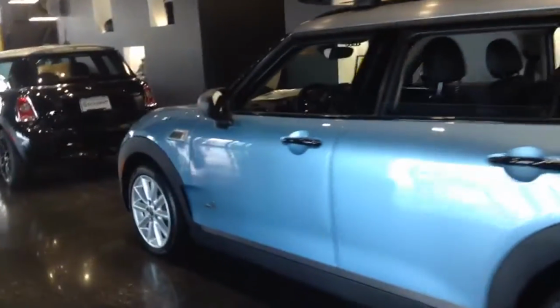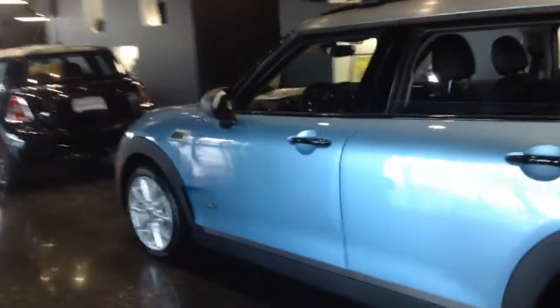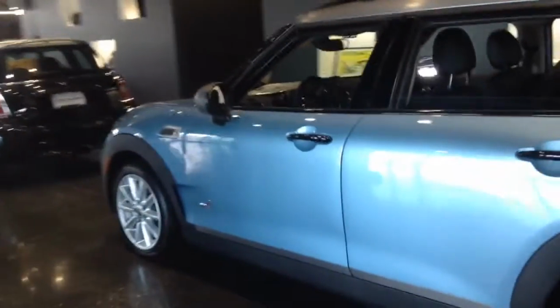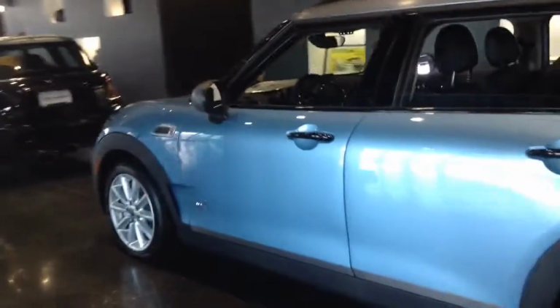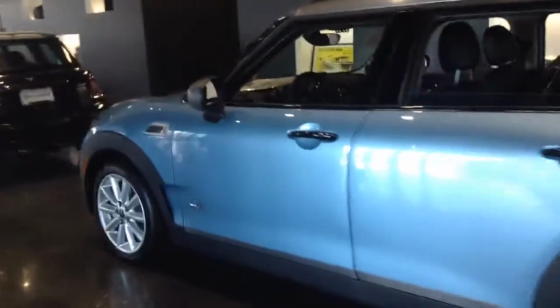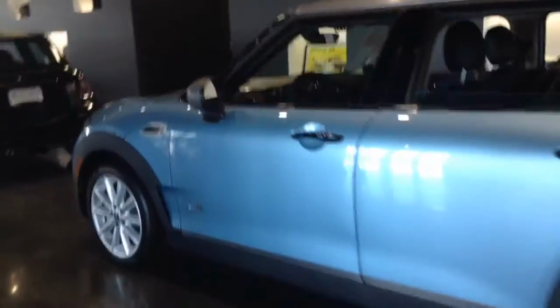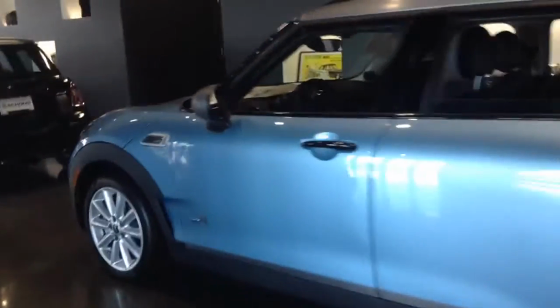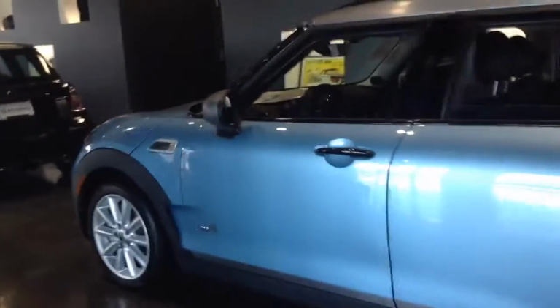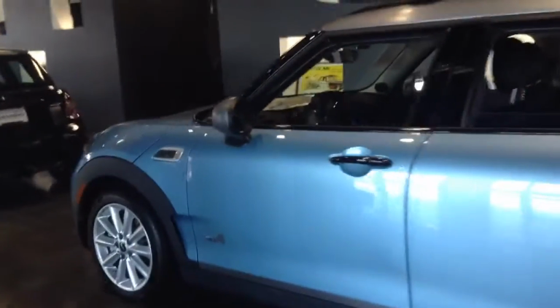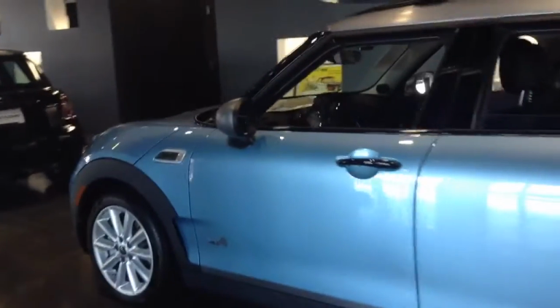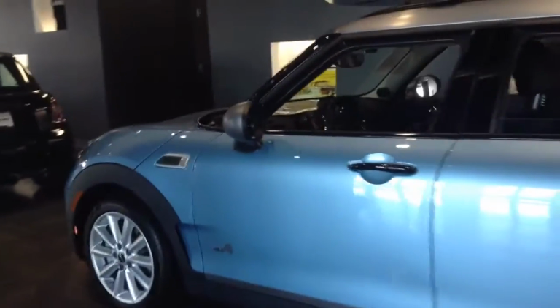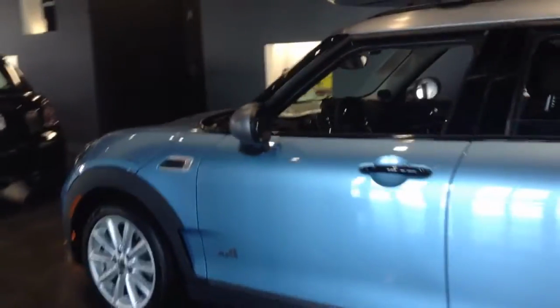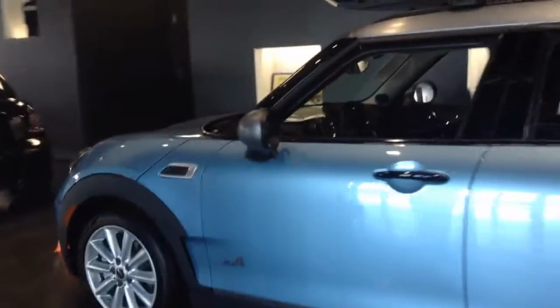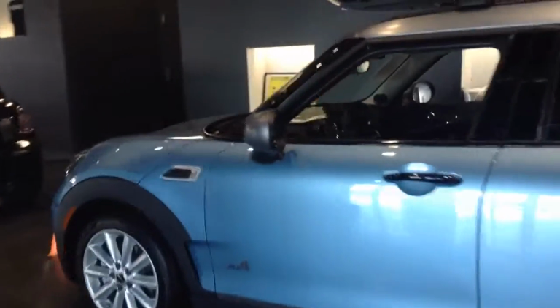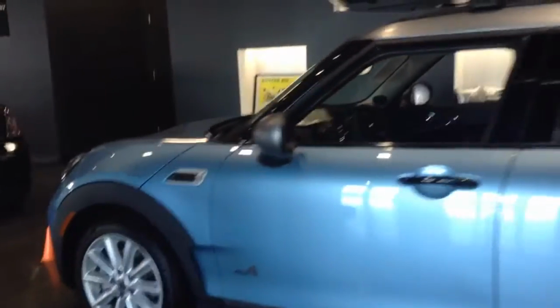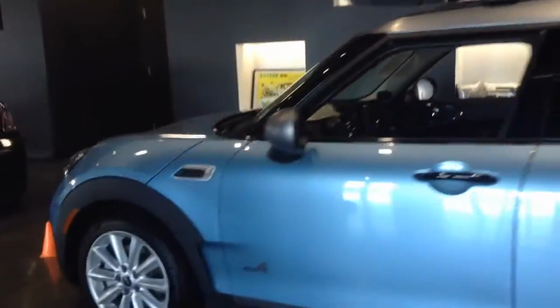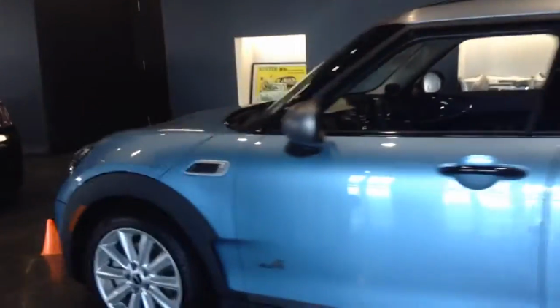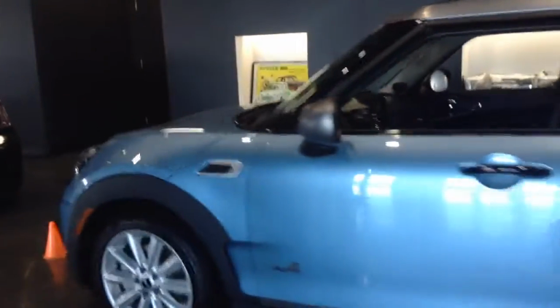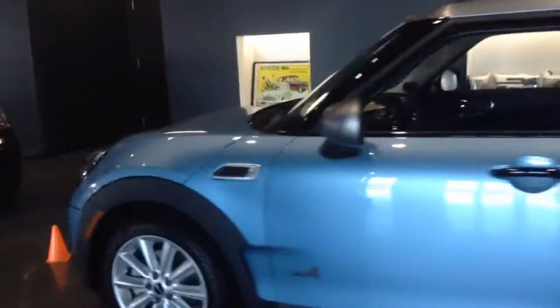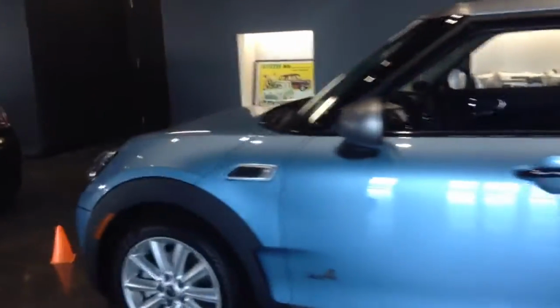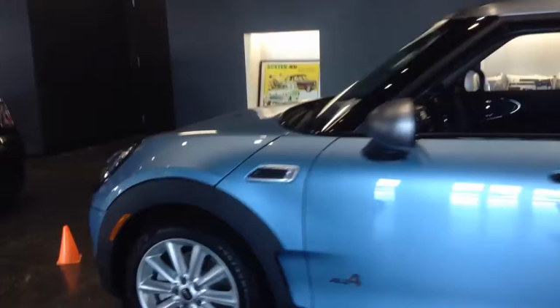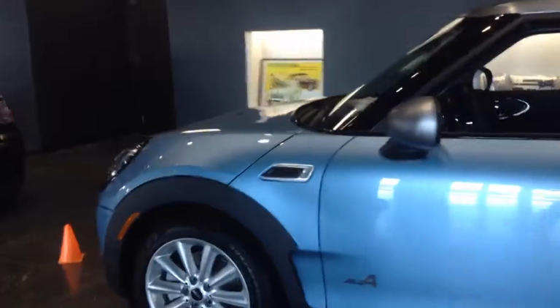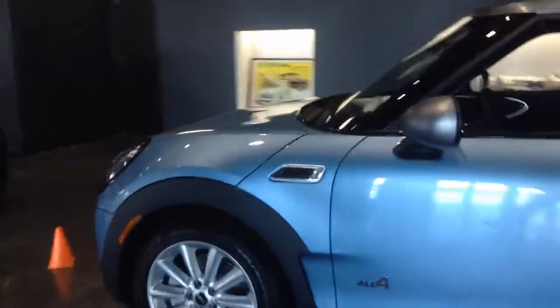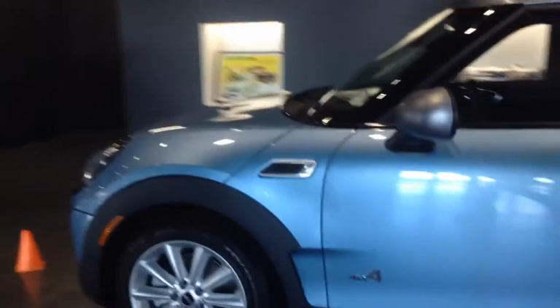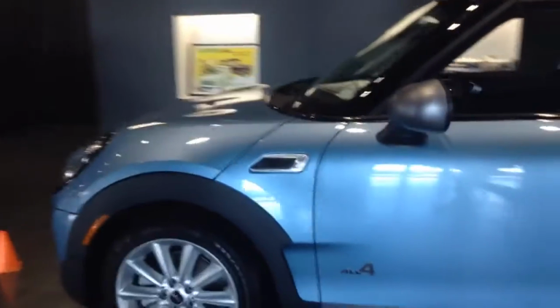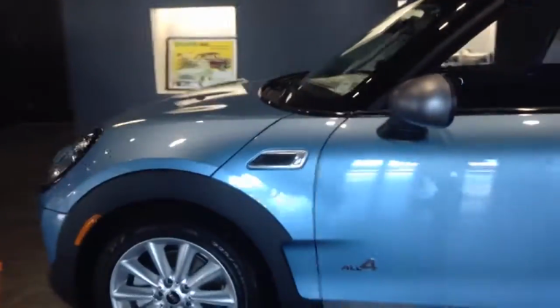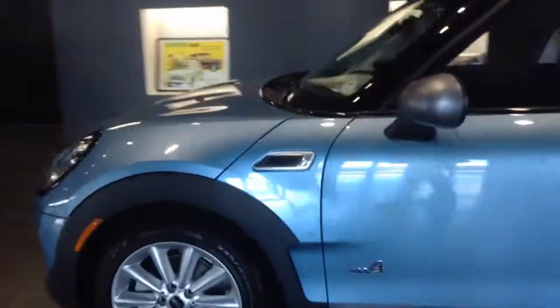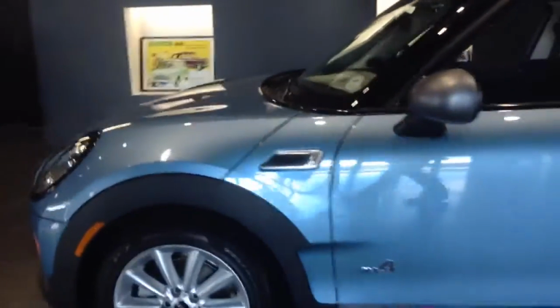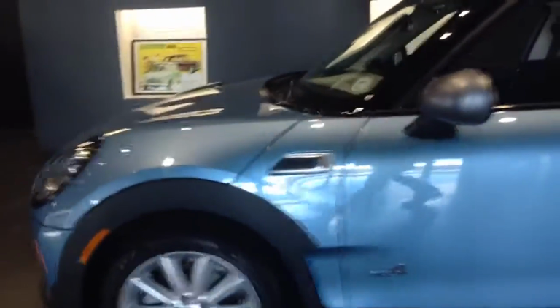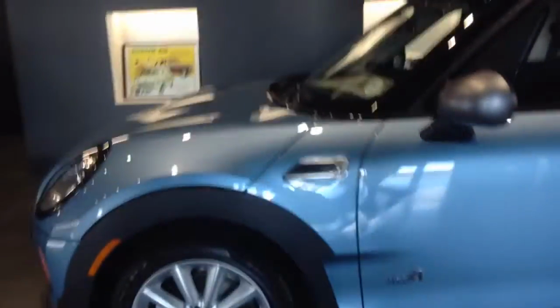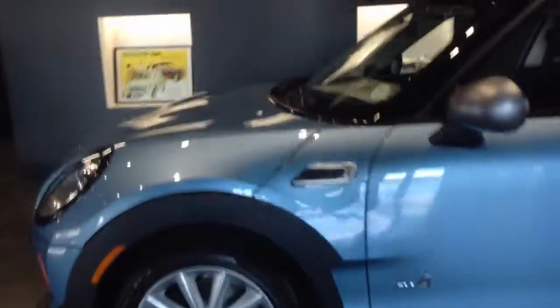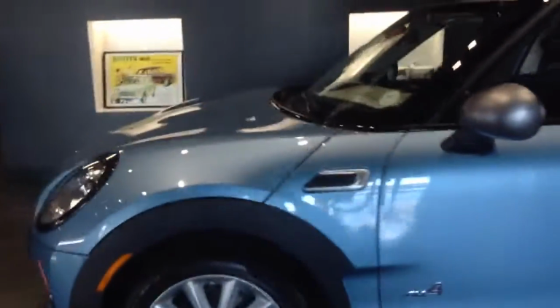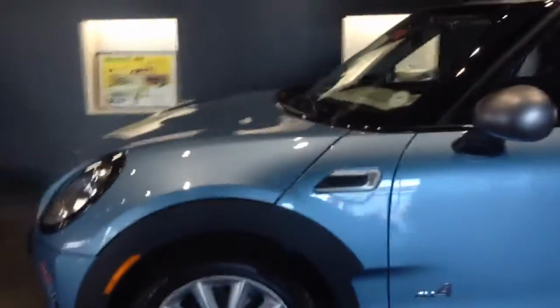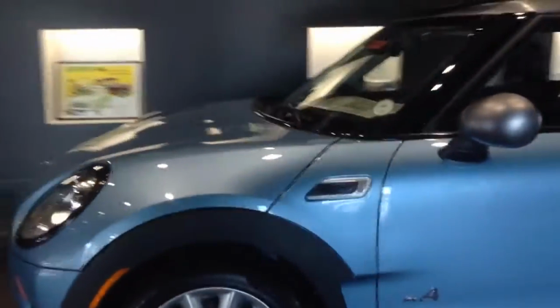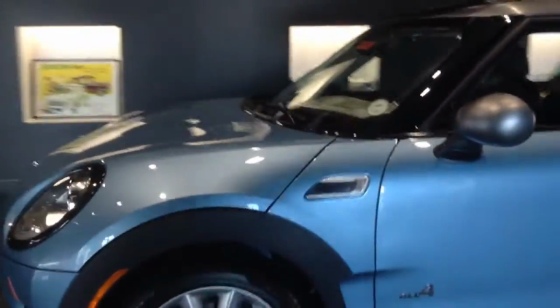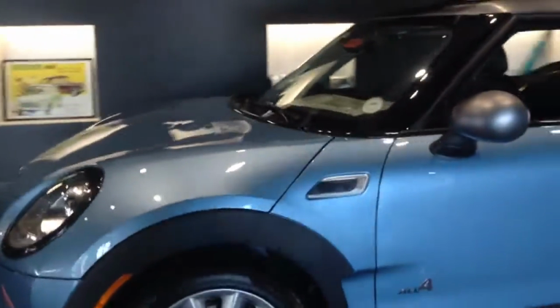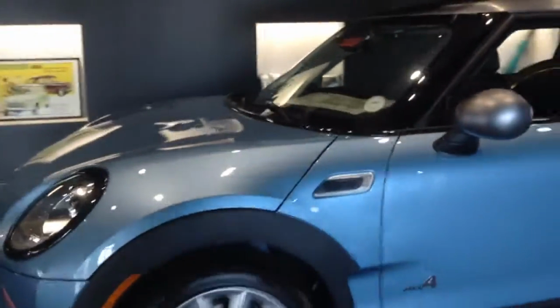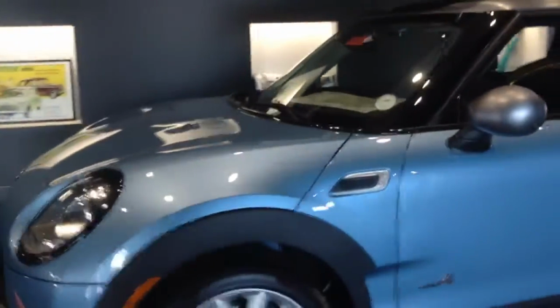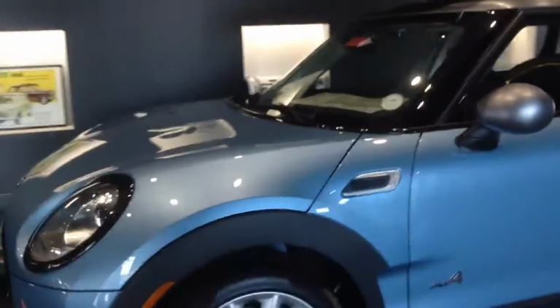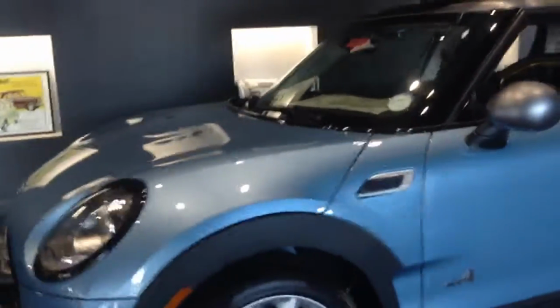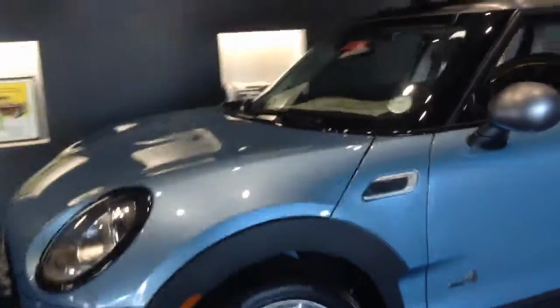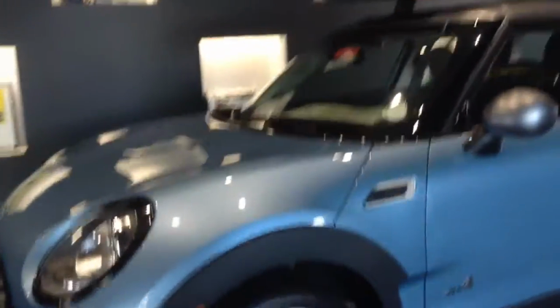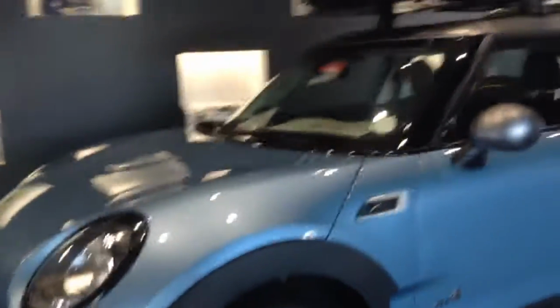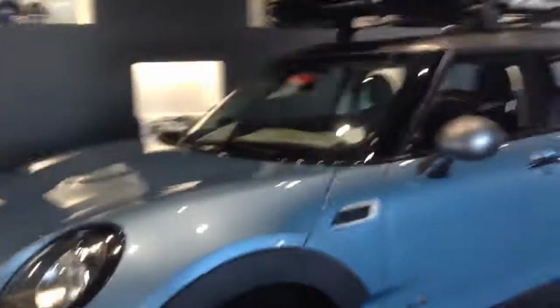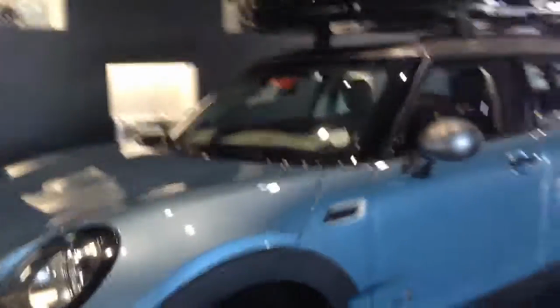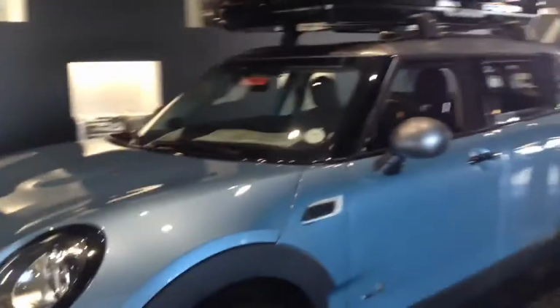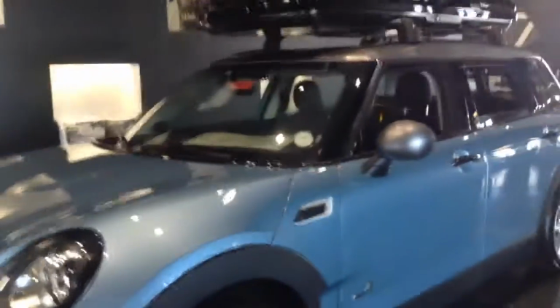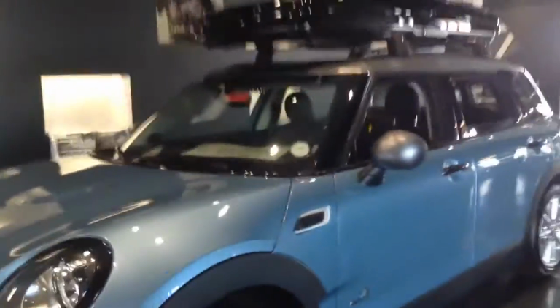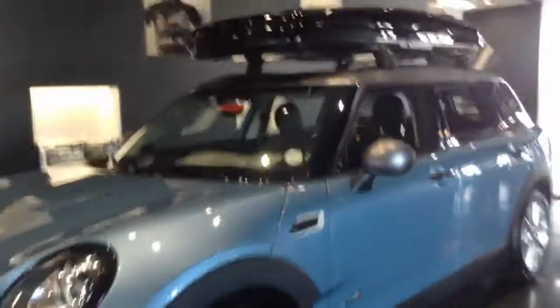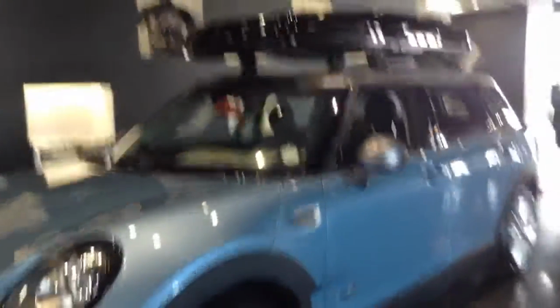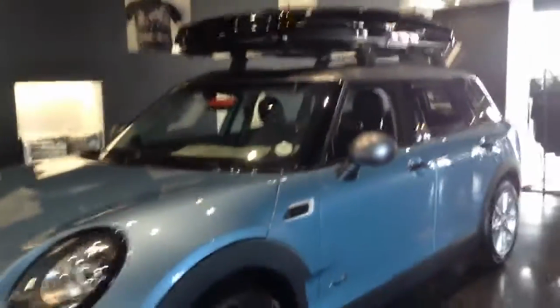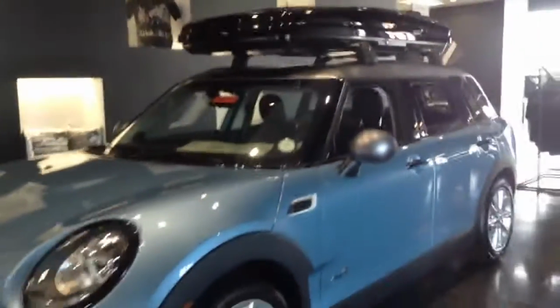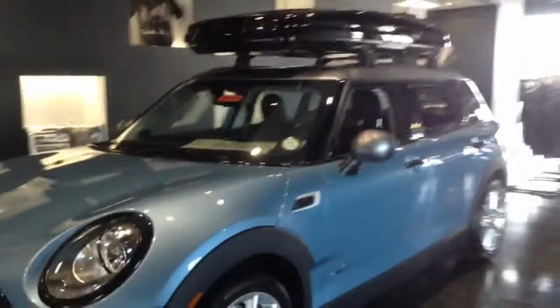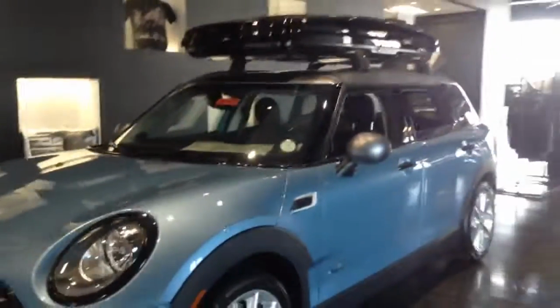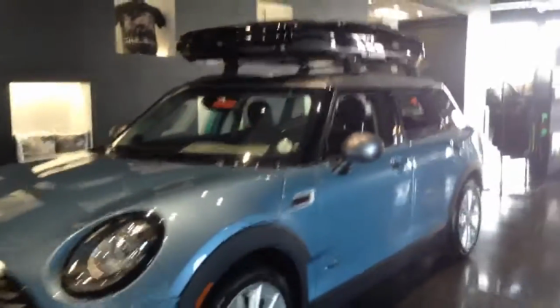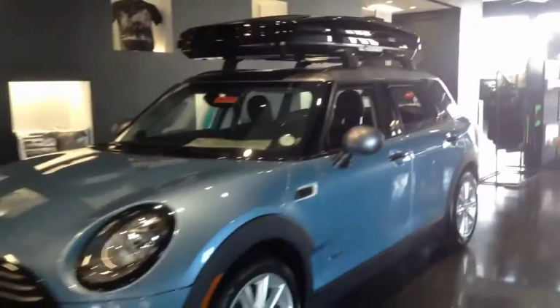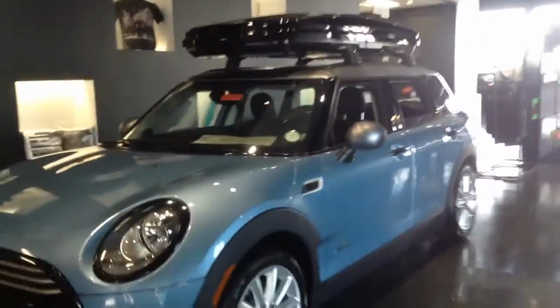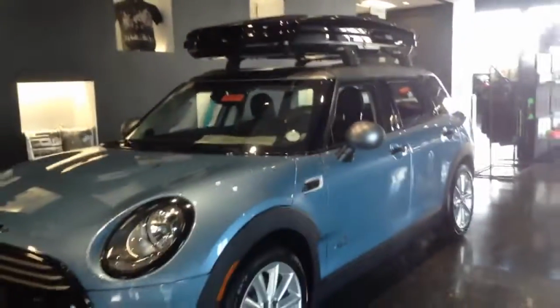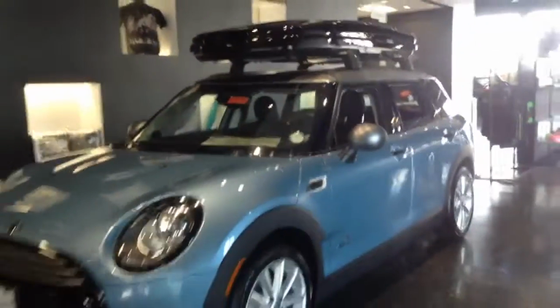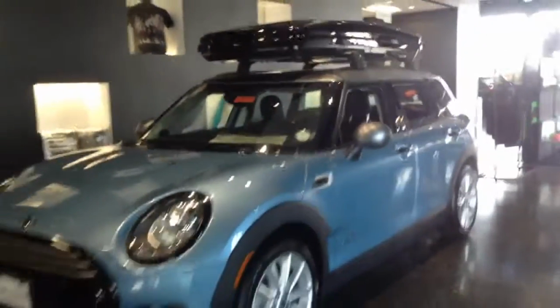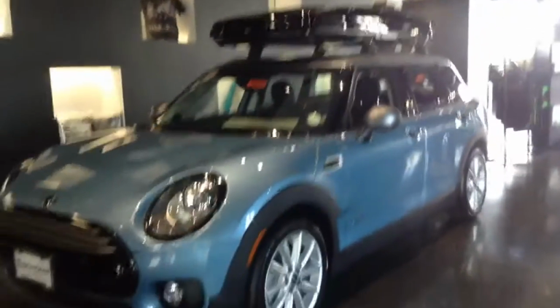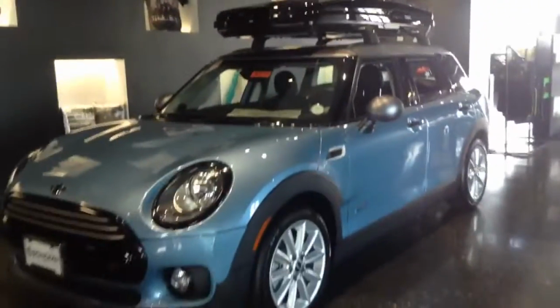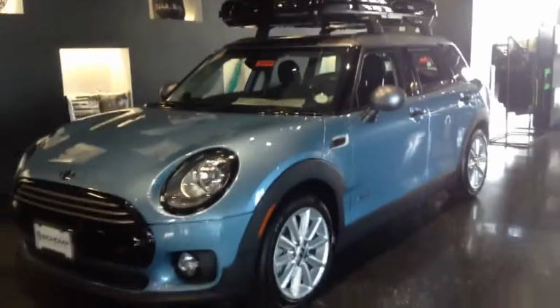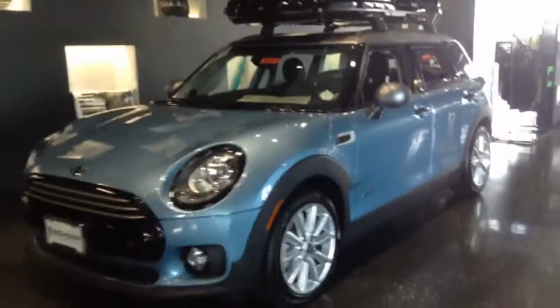Let me know if there's a time that you'd like to come by and take one for a test drive. I'd be more than happy to set that up for you.